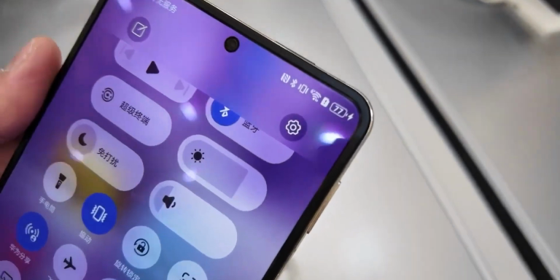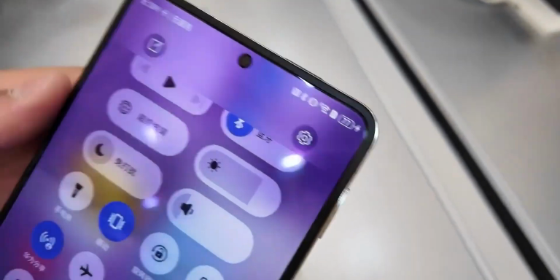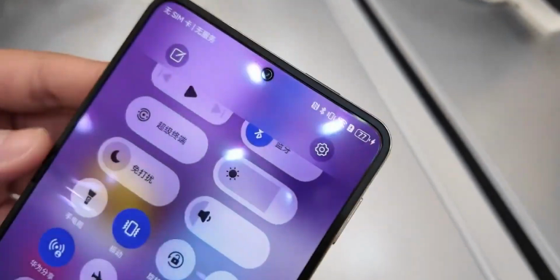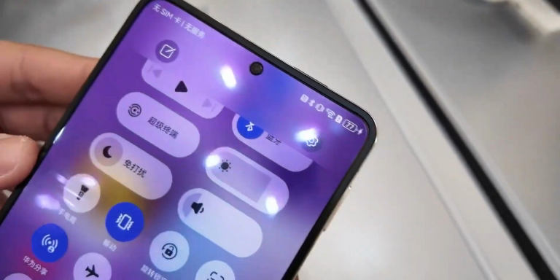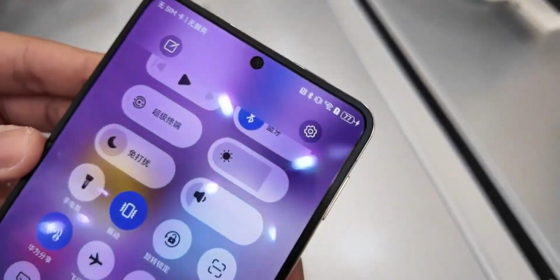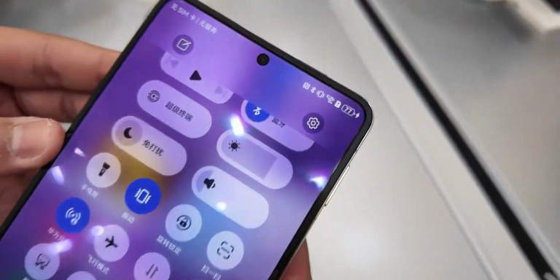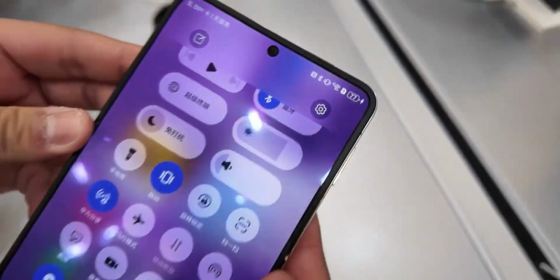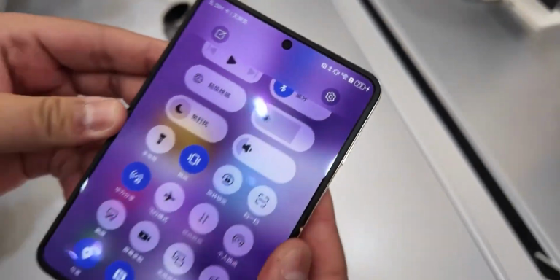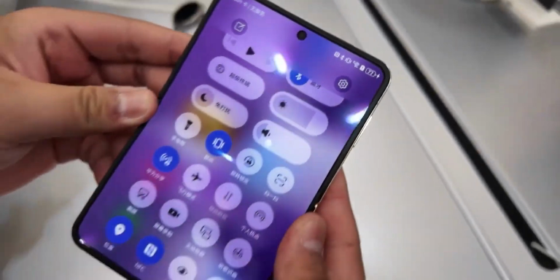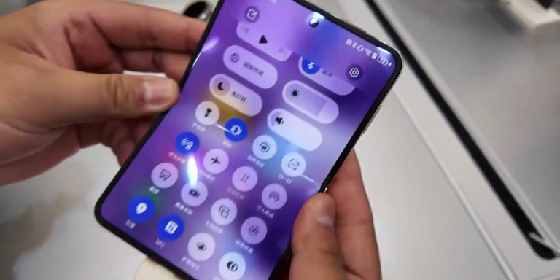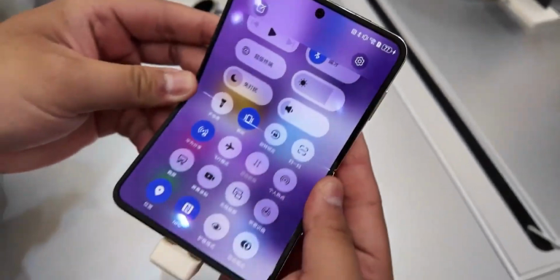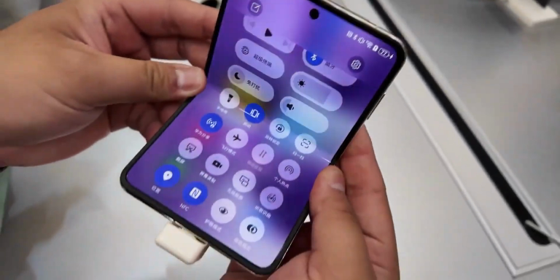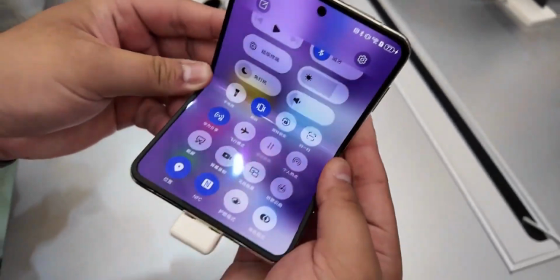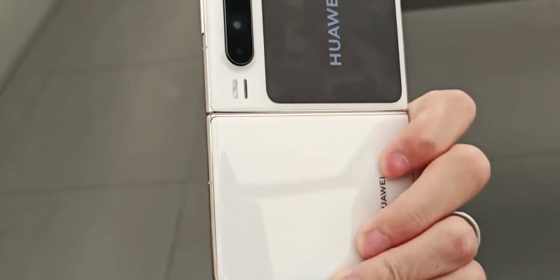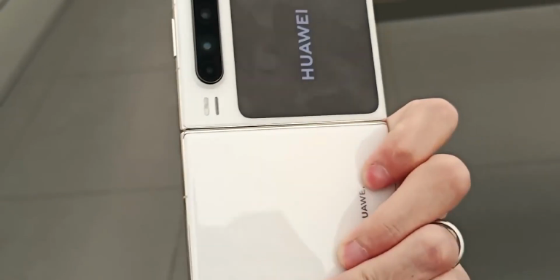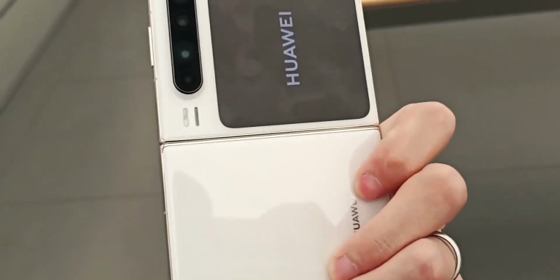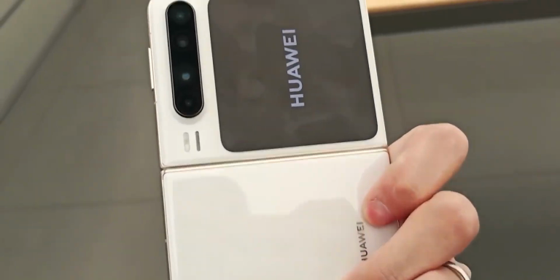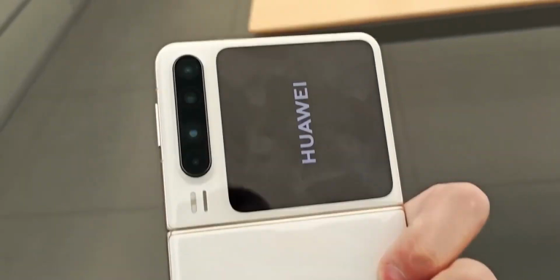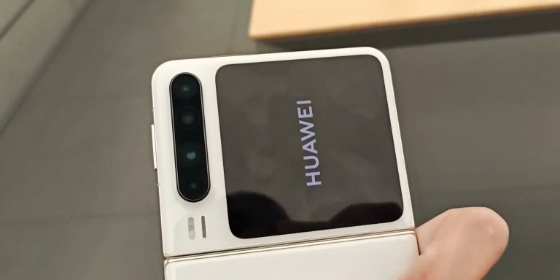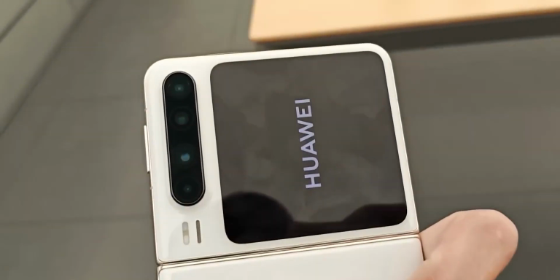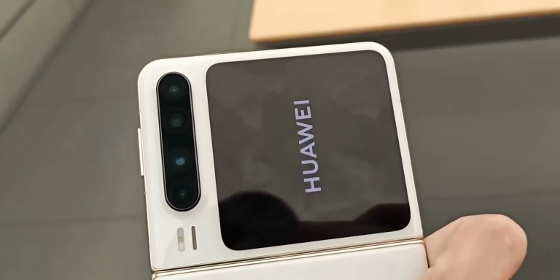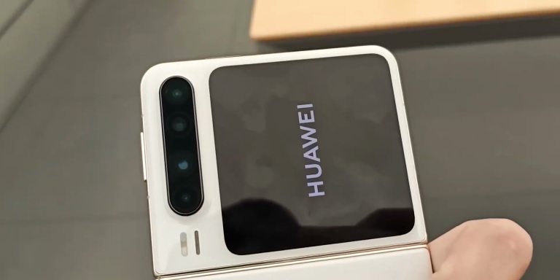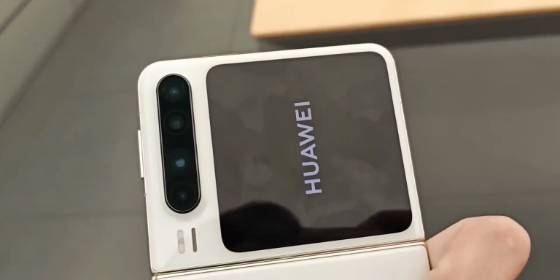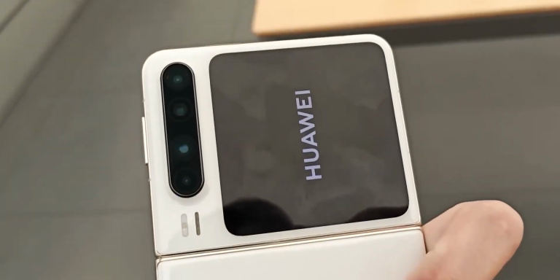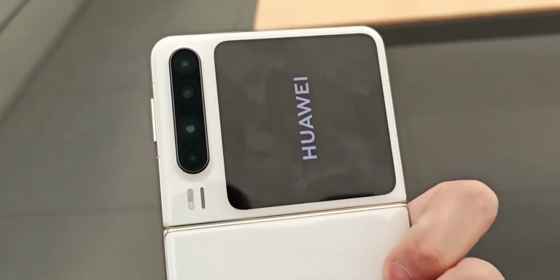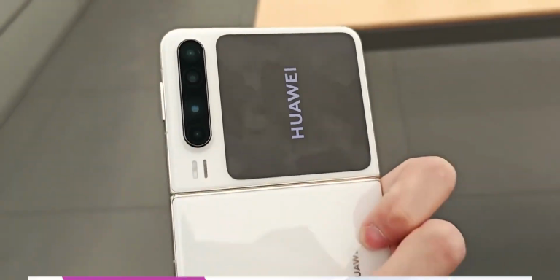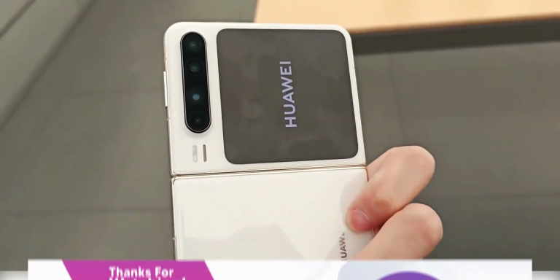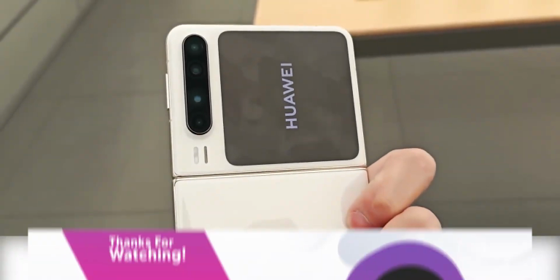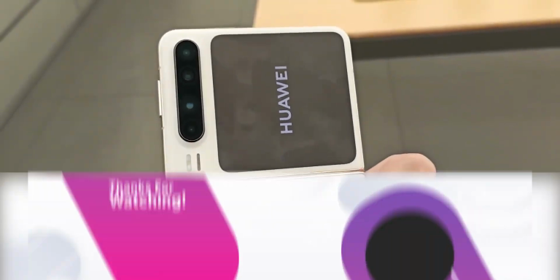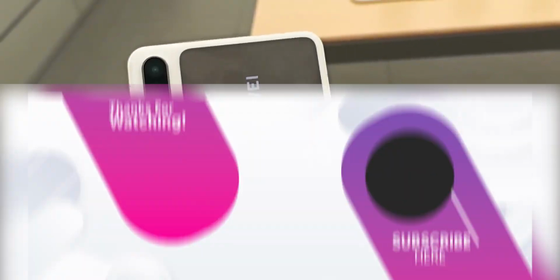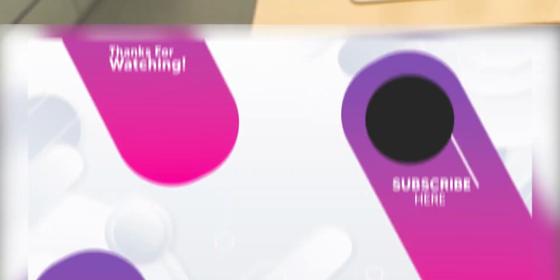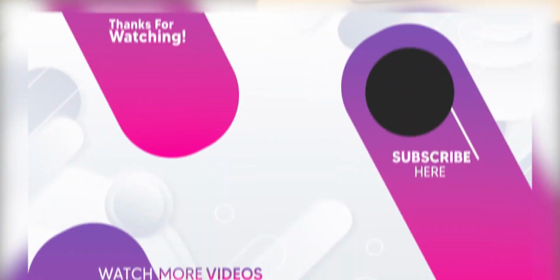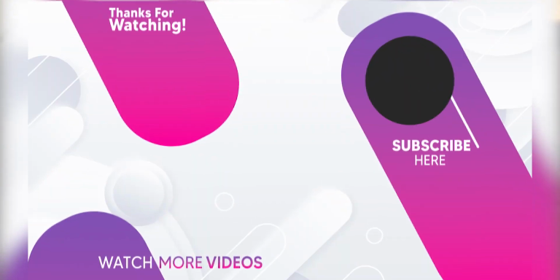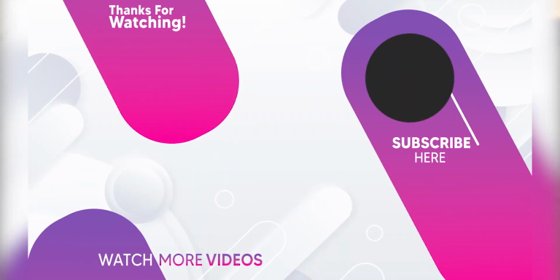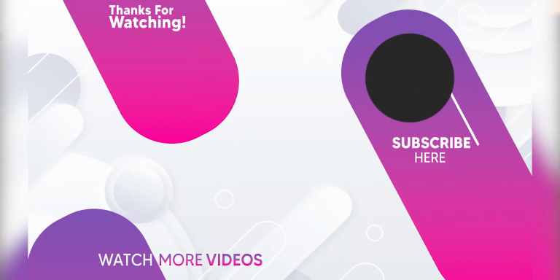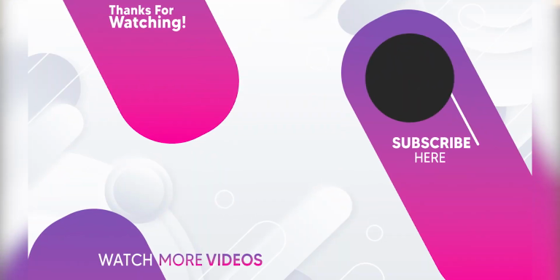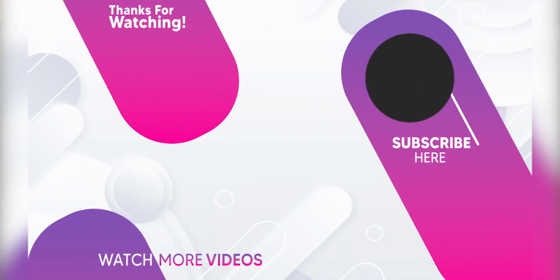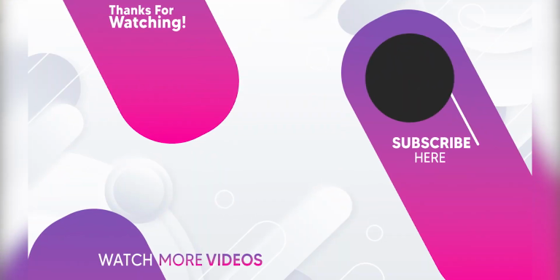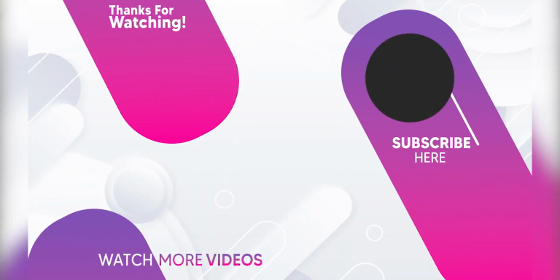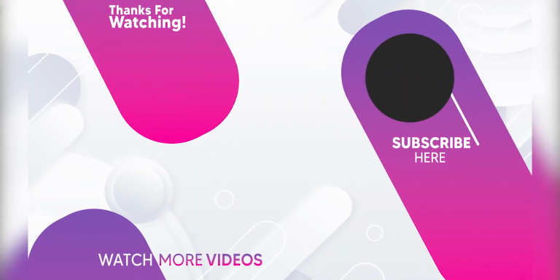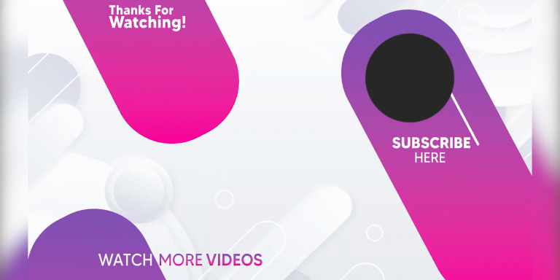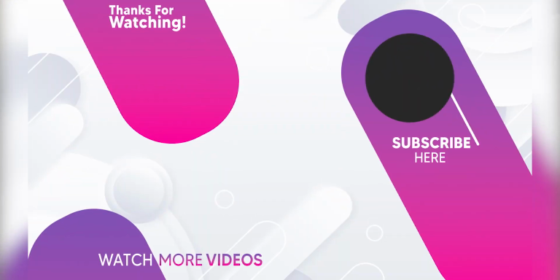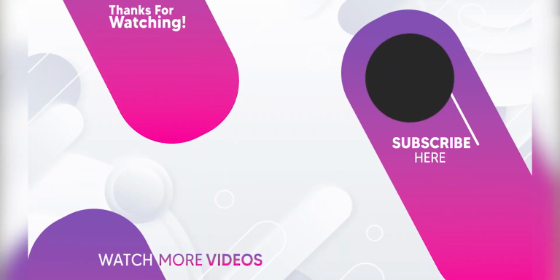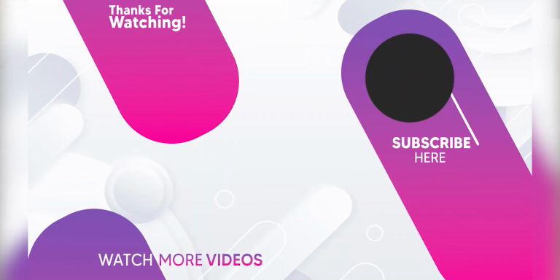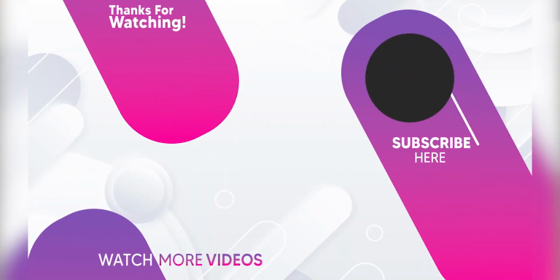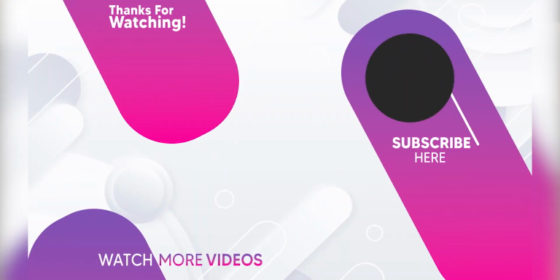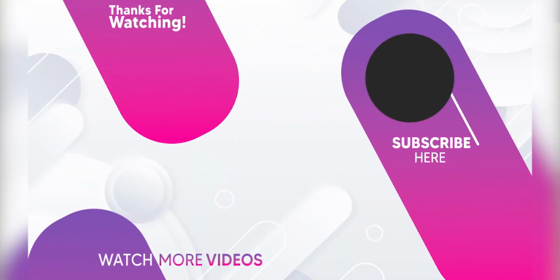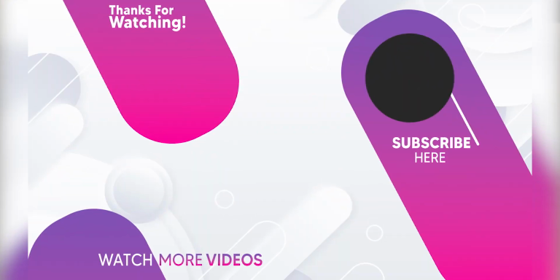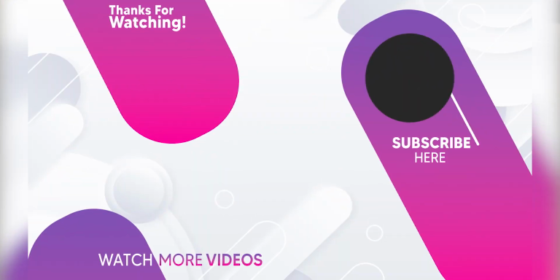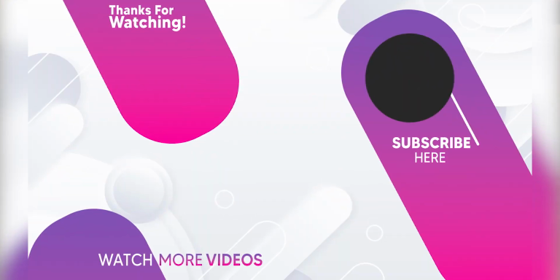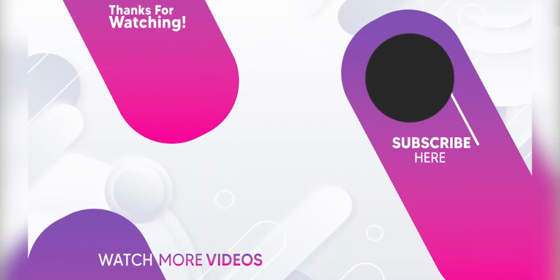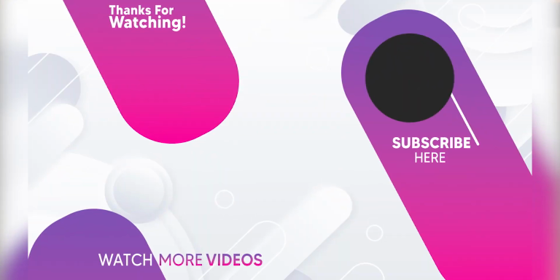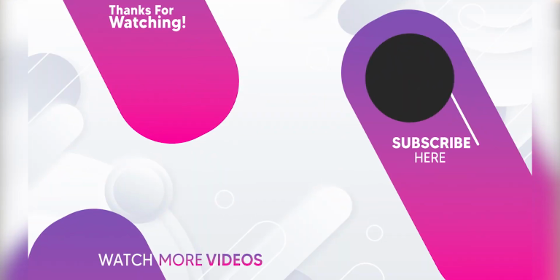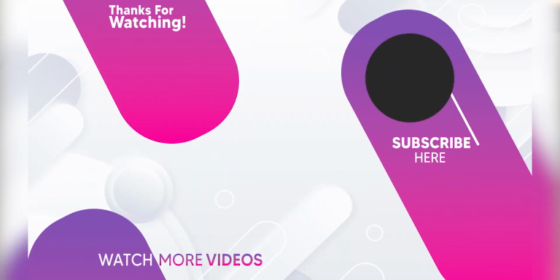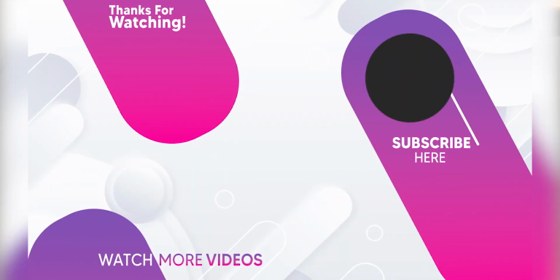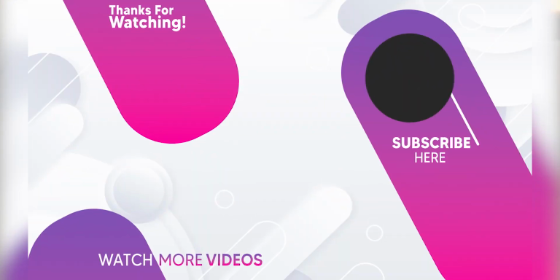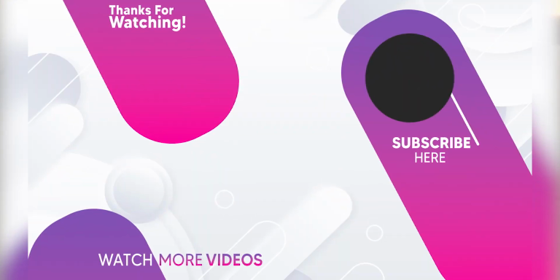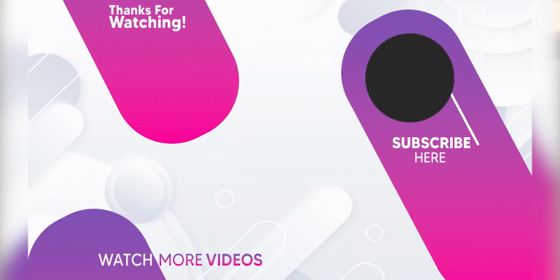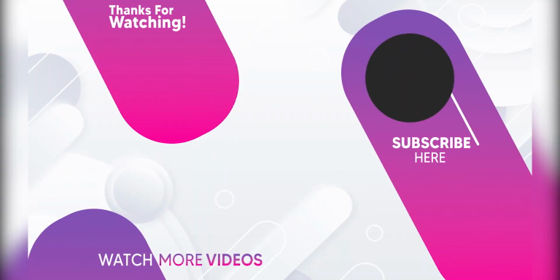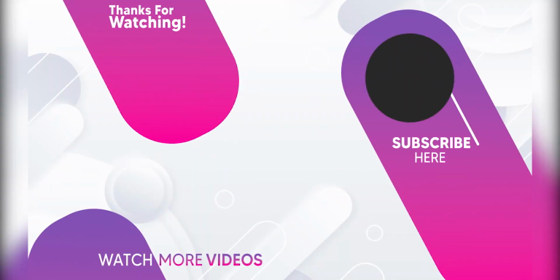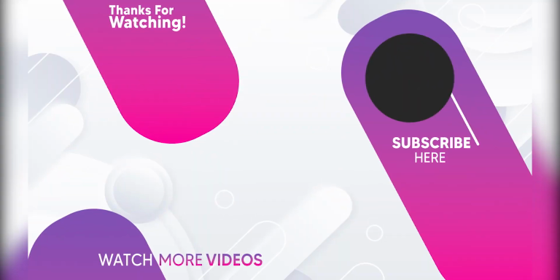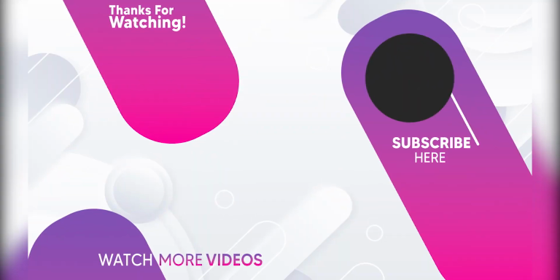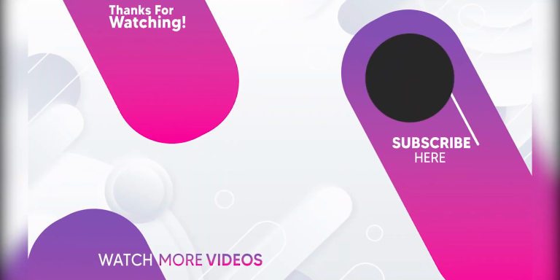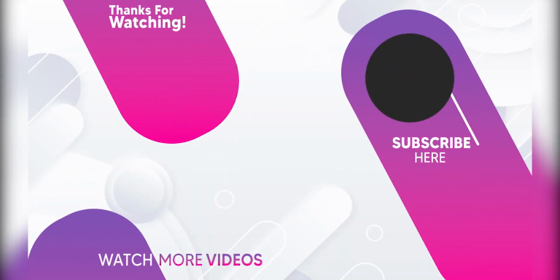So guys, let me know your thoughts in the comments below and don't forget to subscribe. Thanks for watching, see you in the next one.